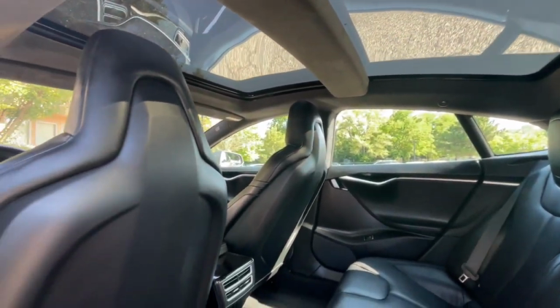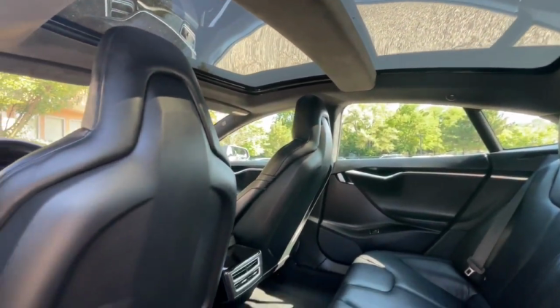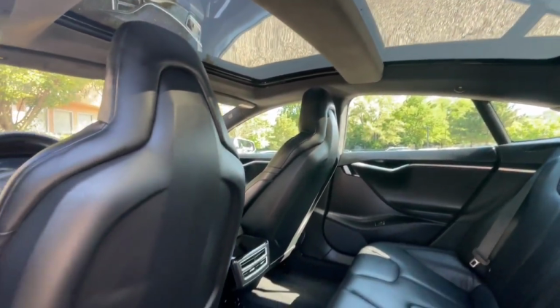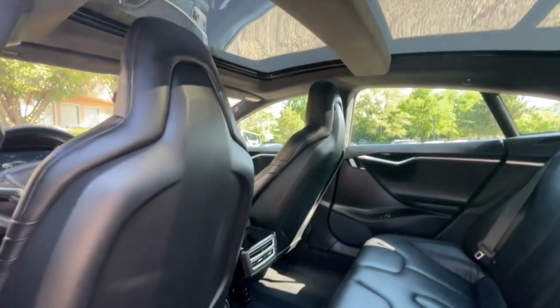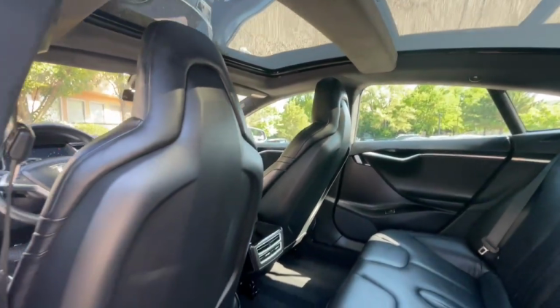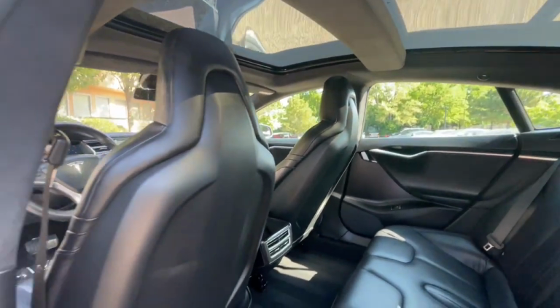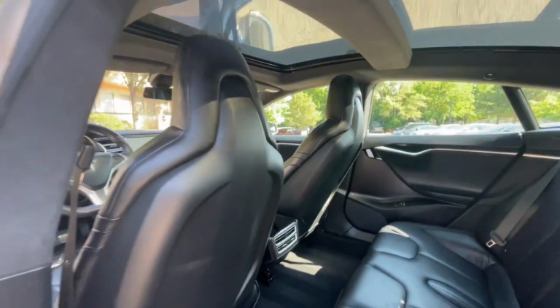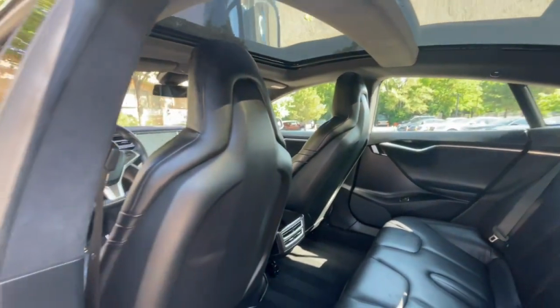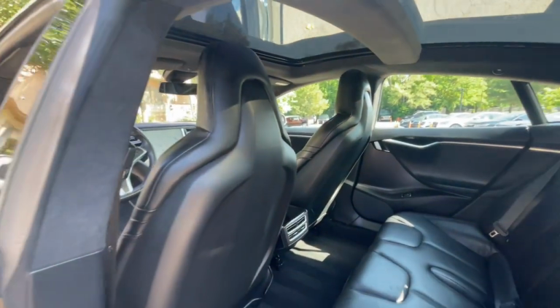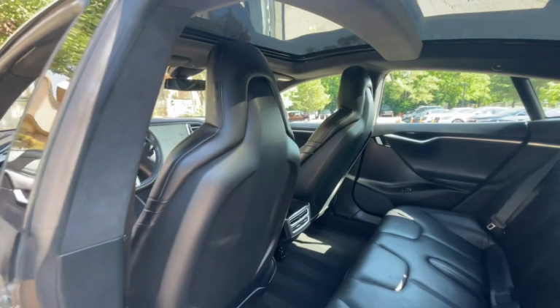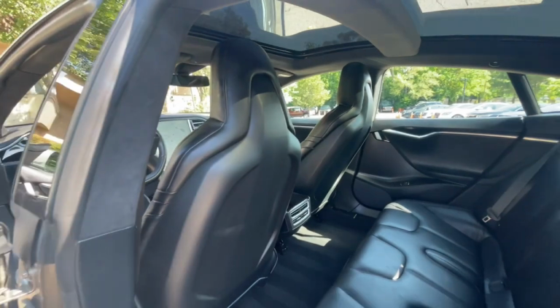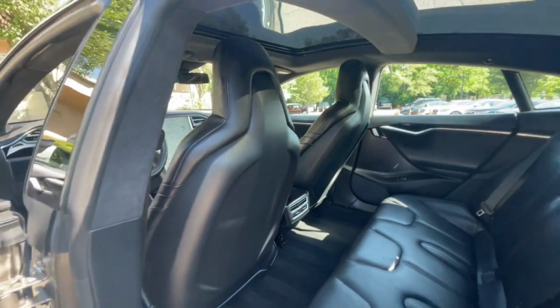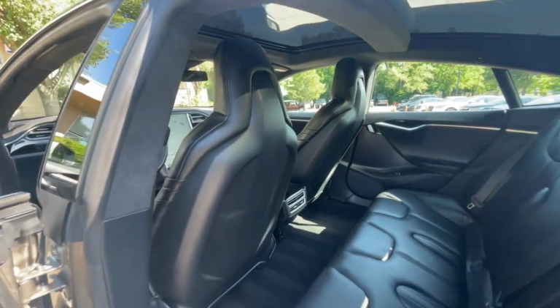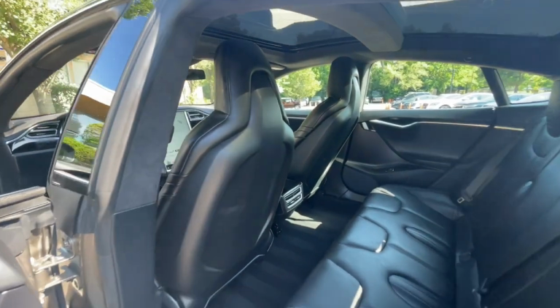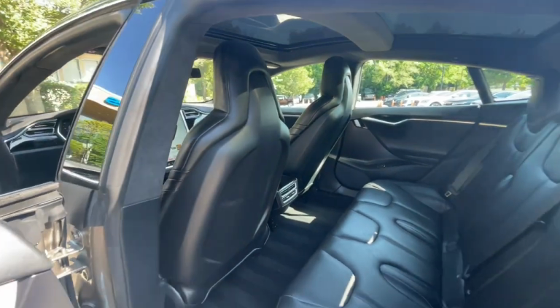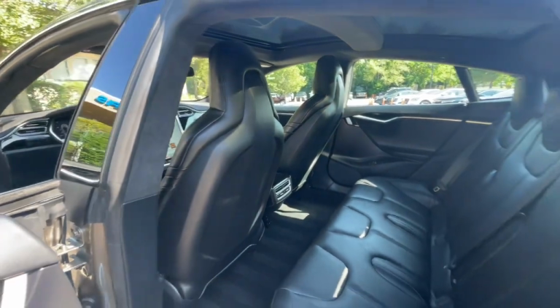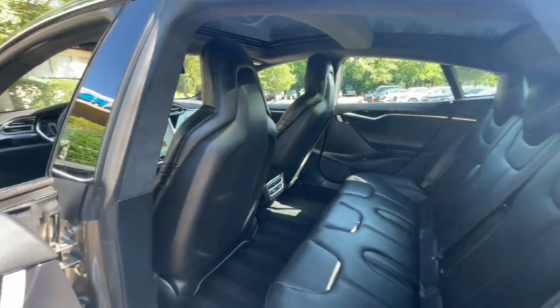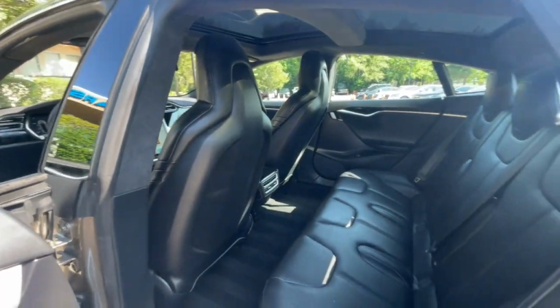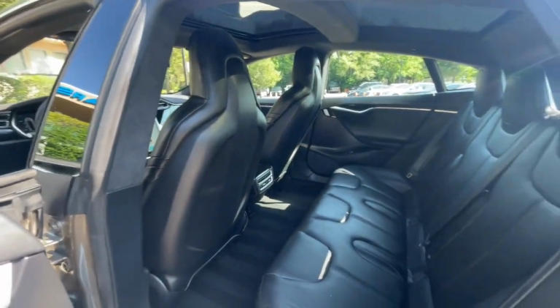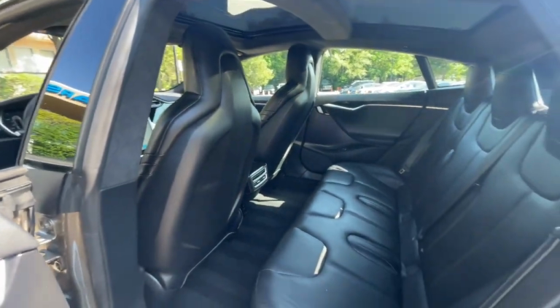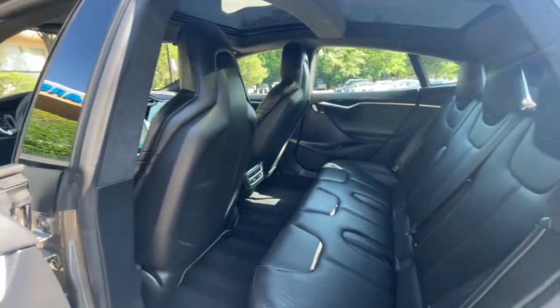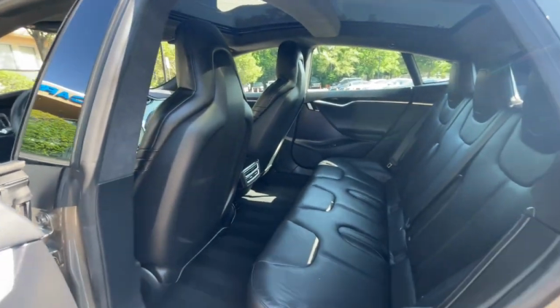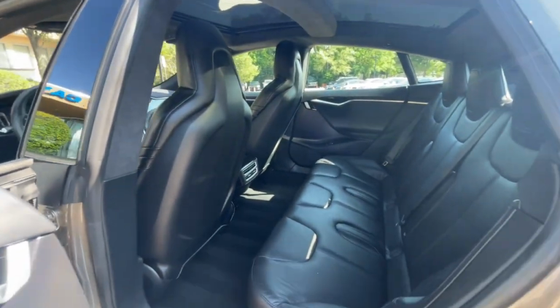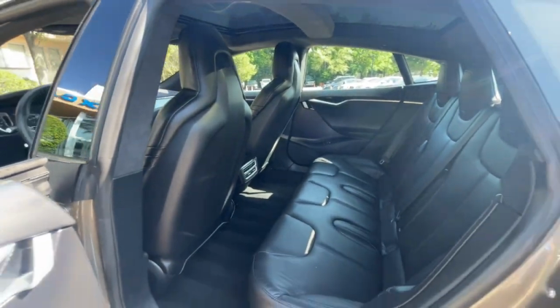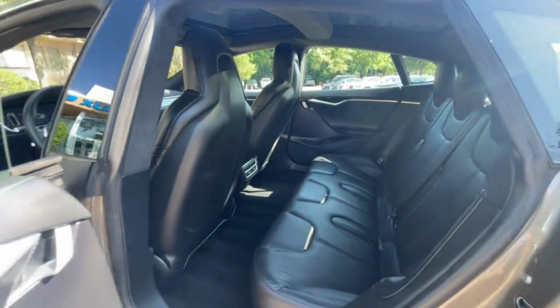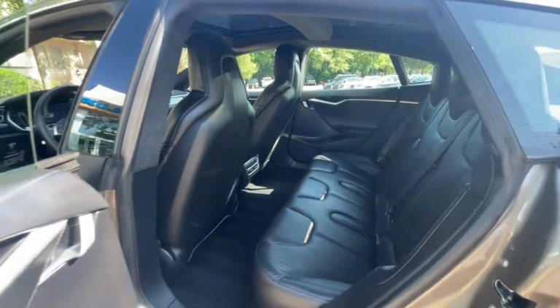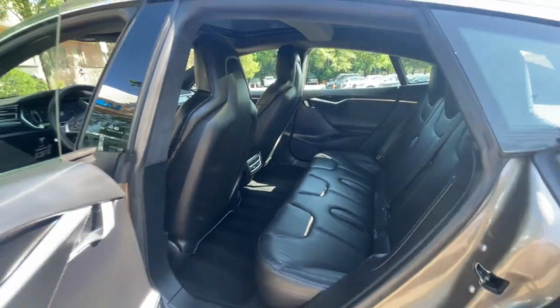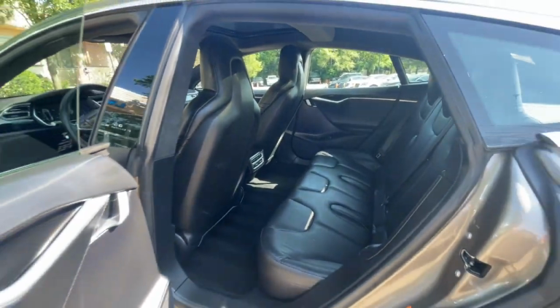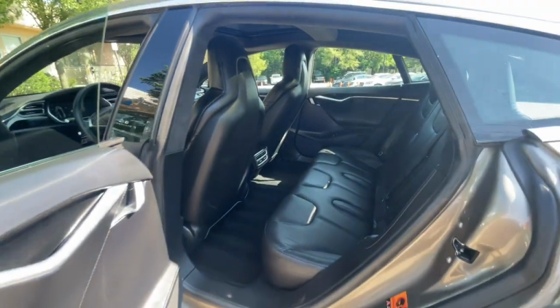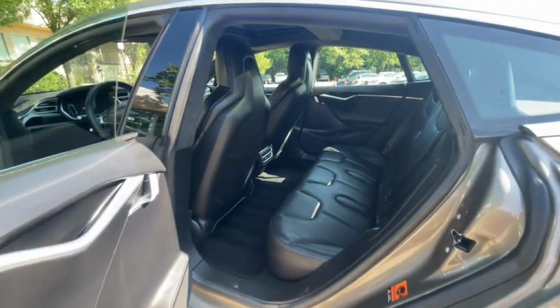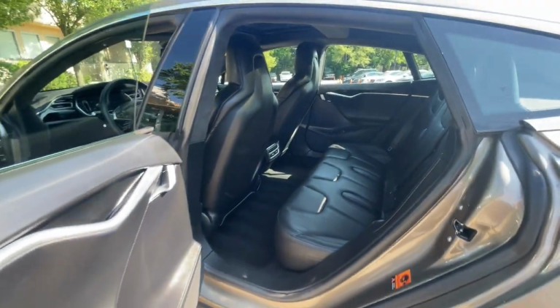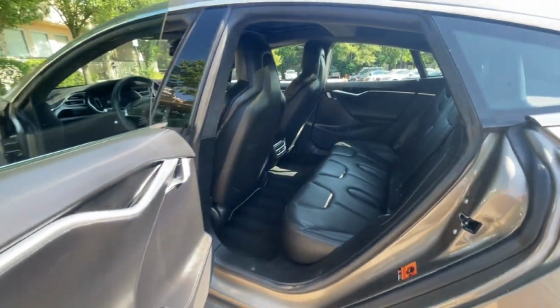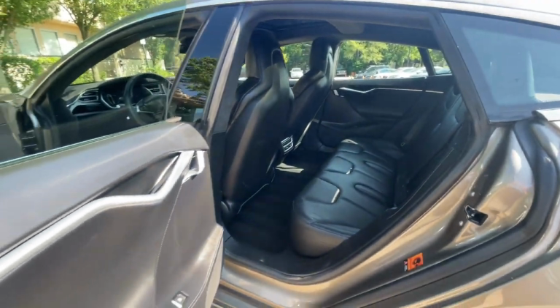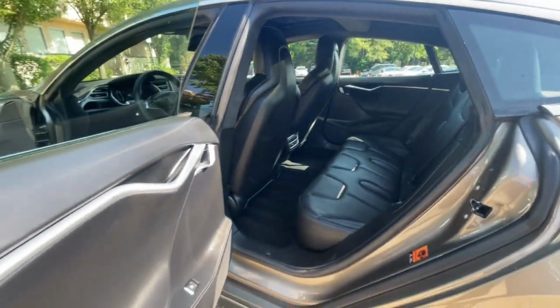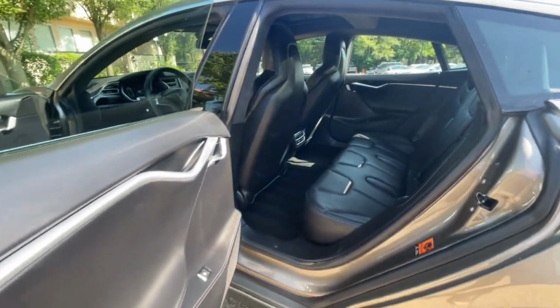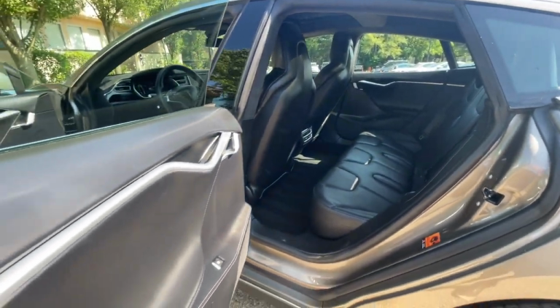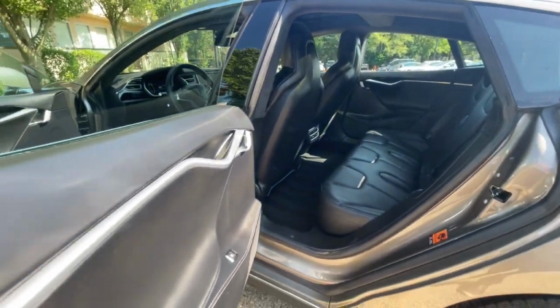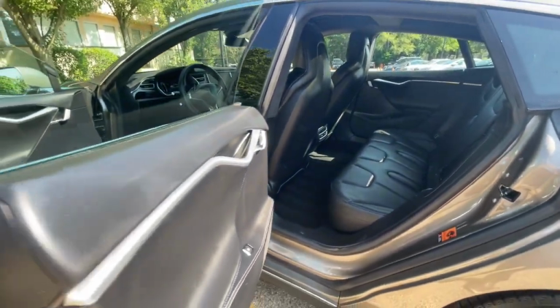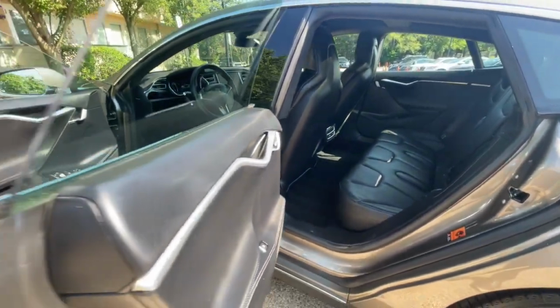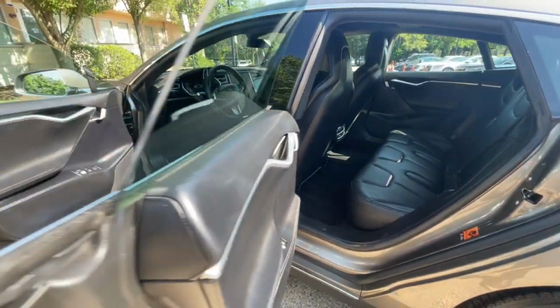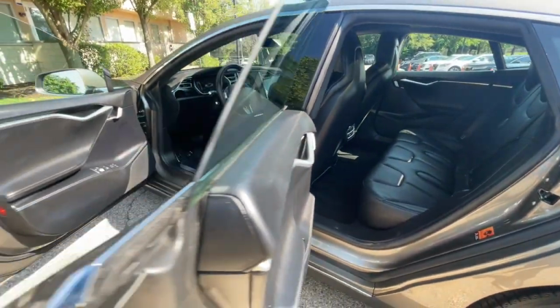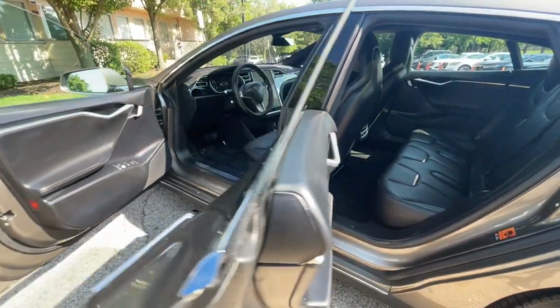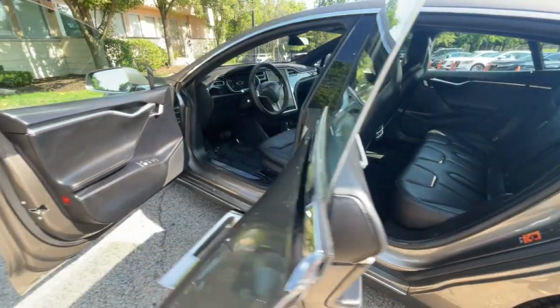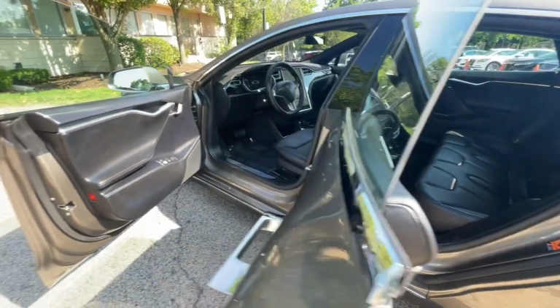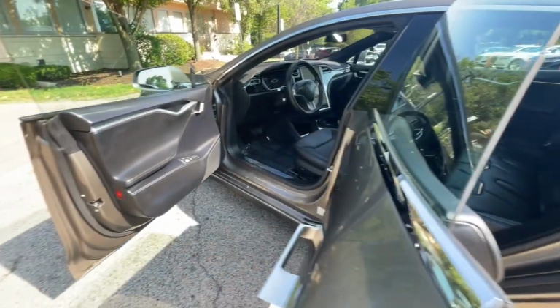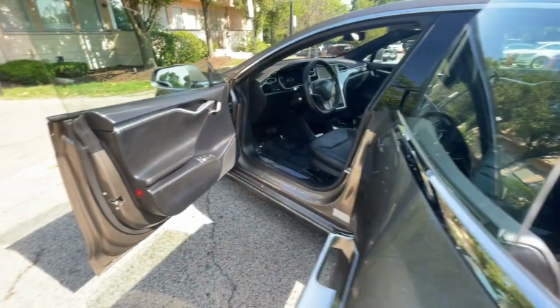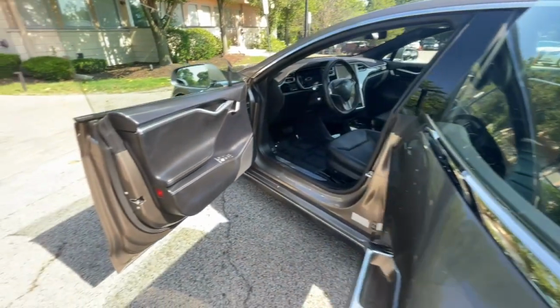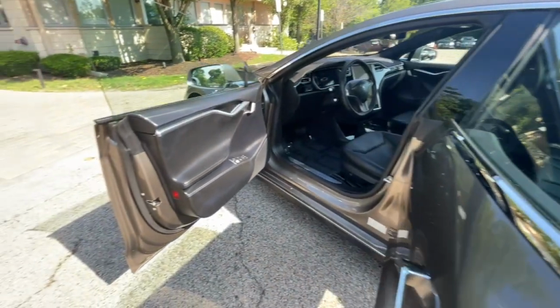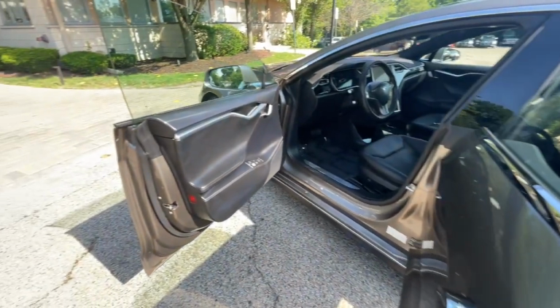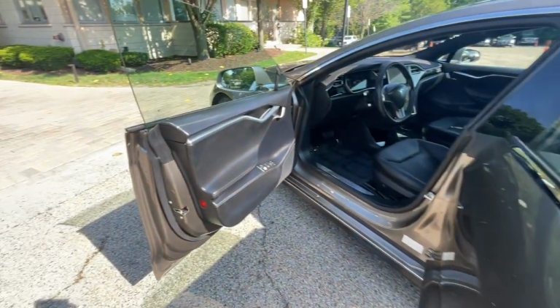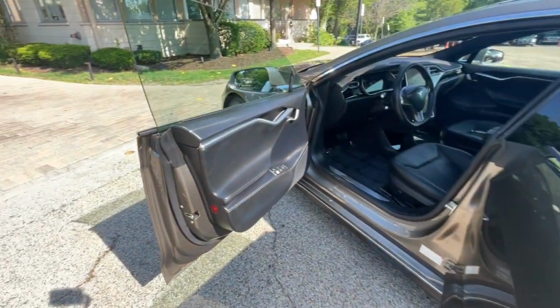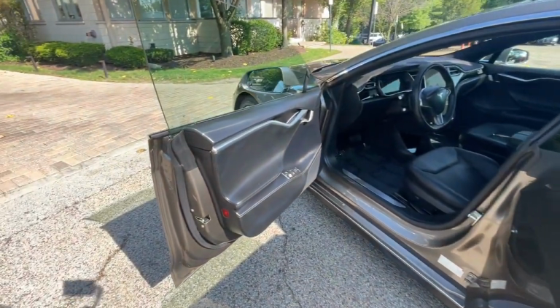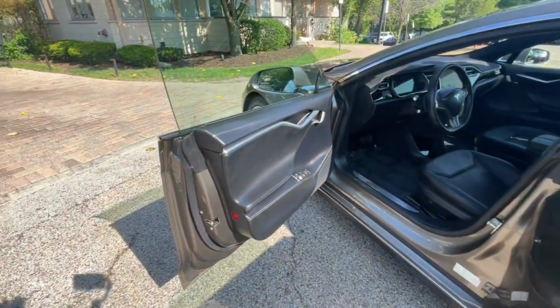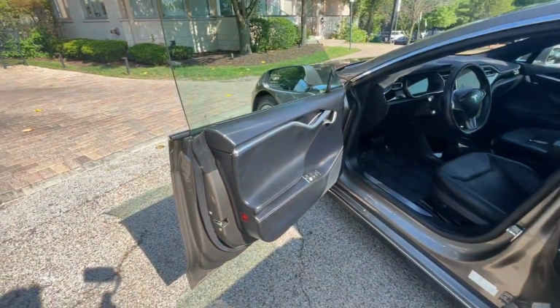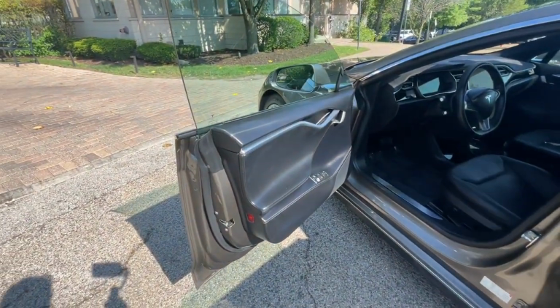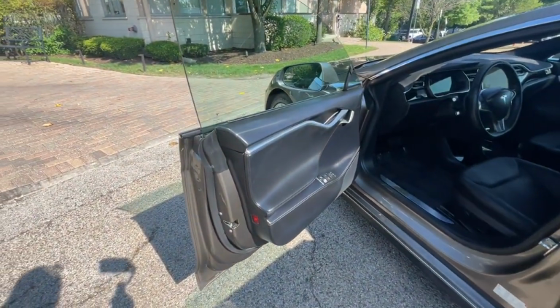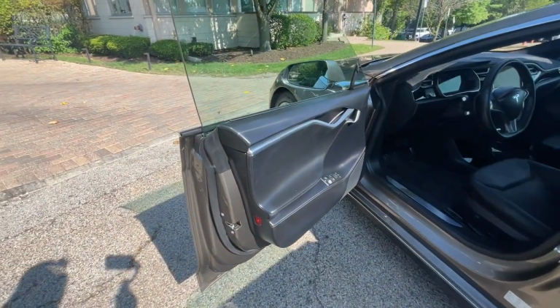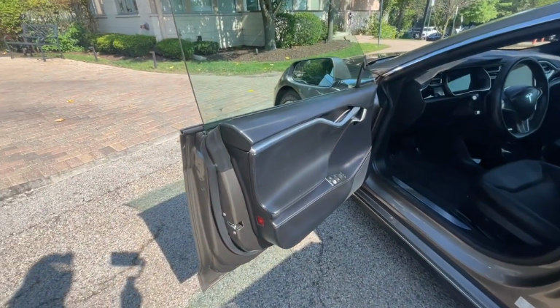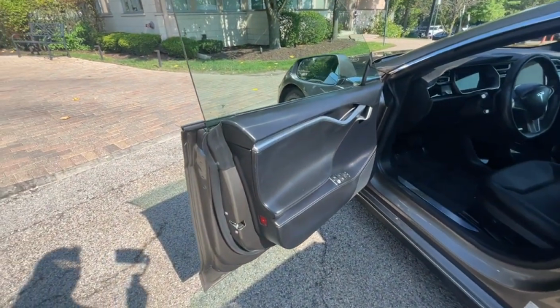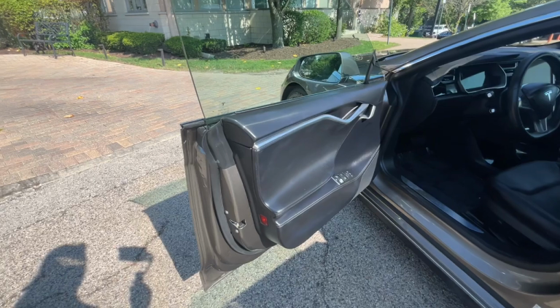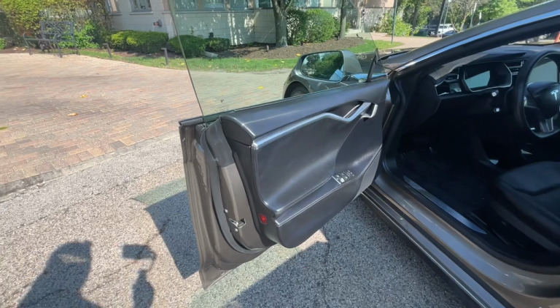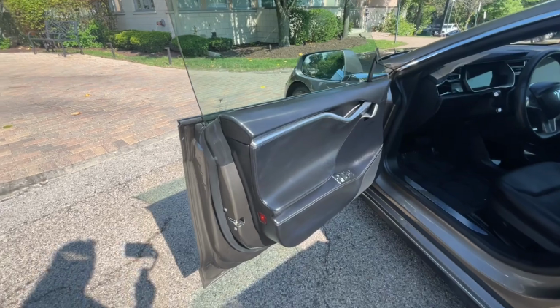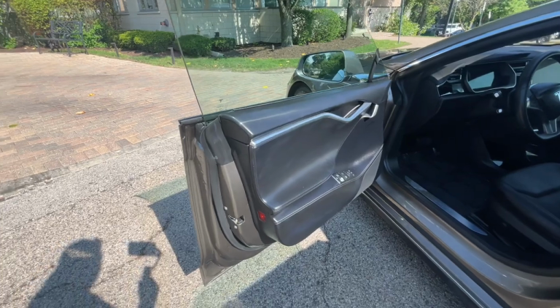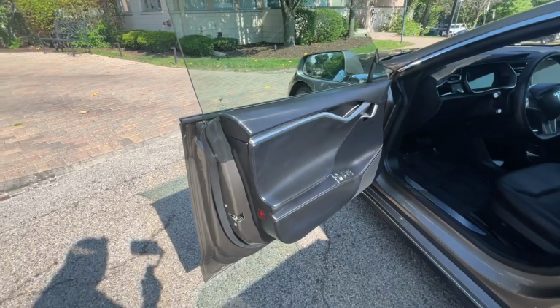We want you to not just drive away happy, but stay happy with your car as long as you own it.